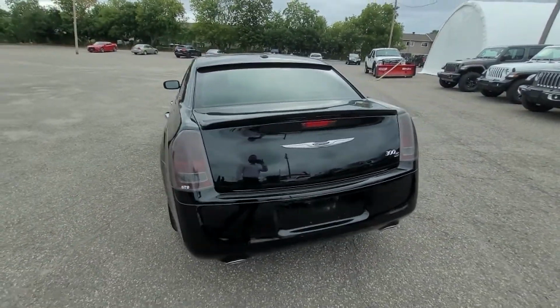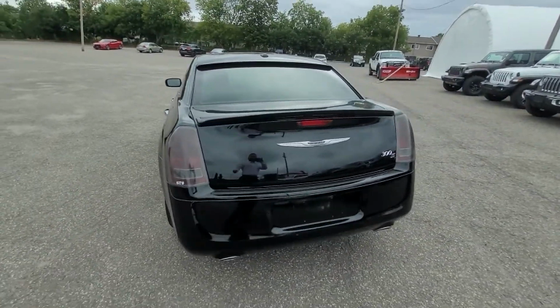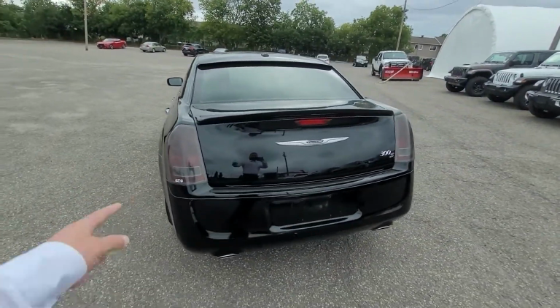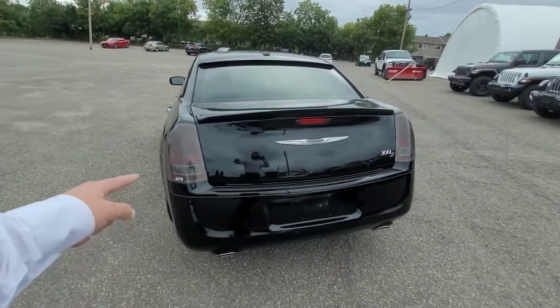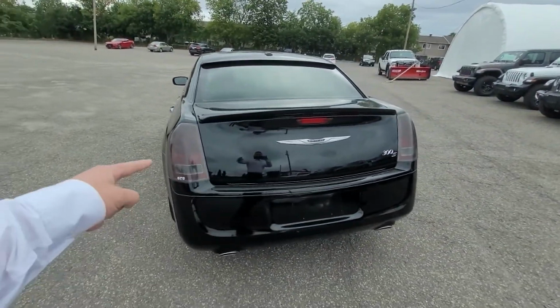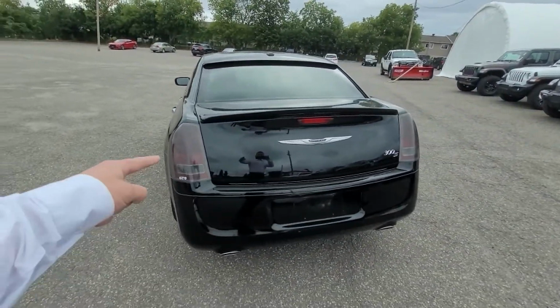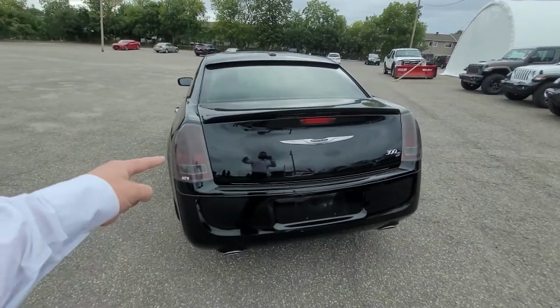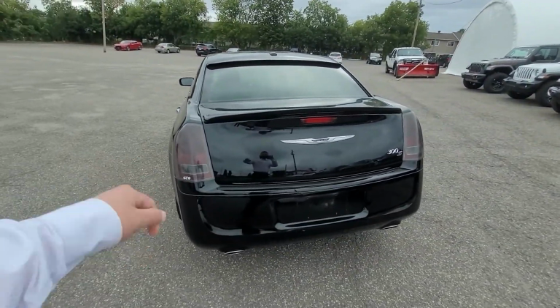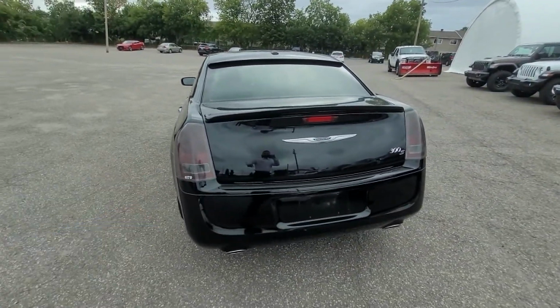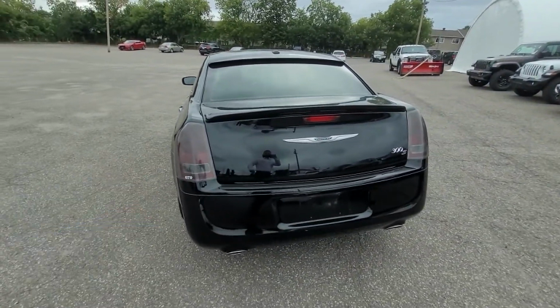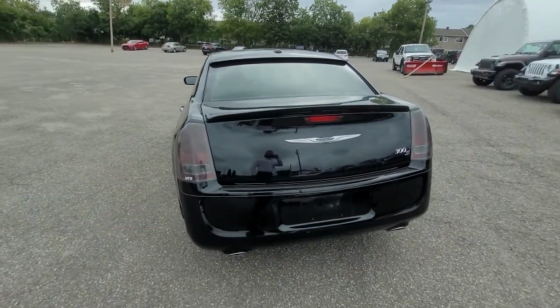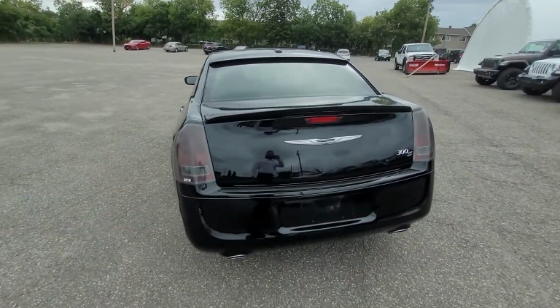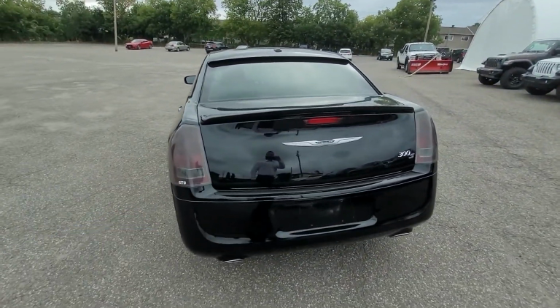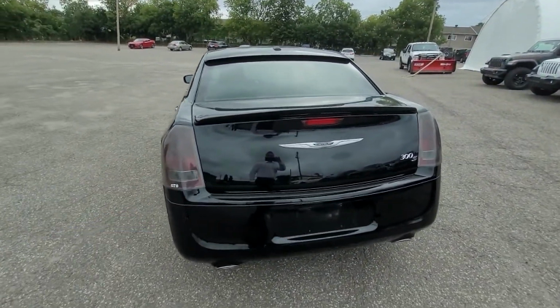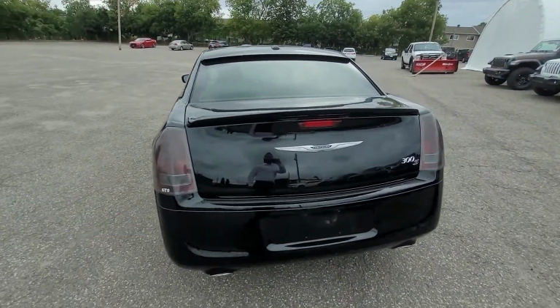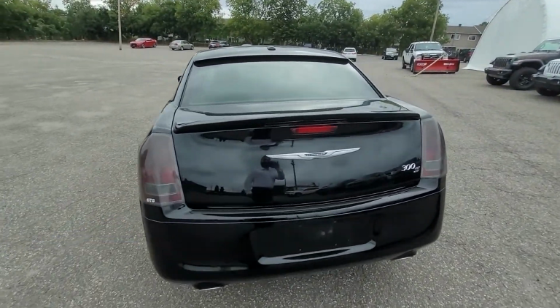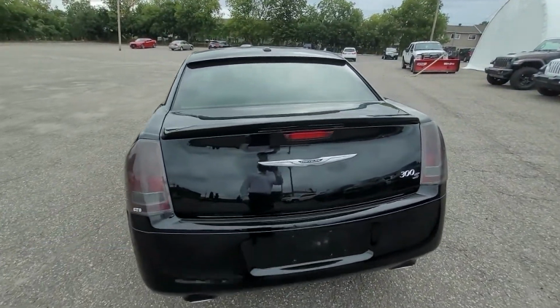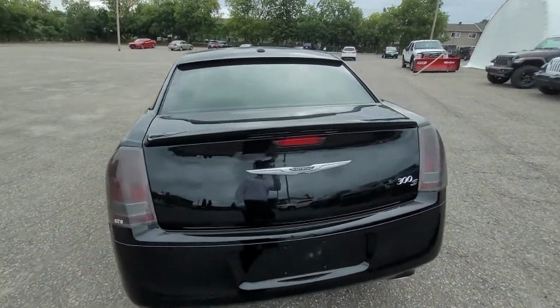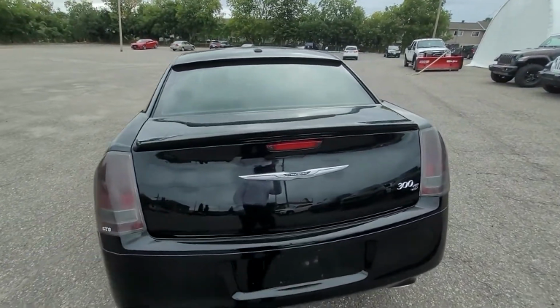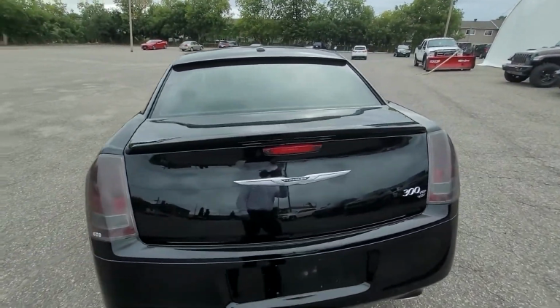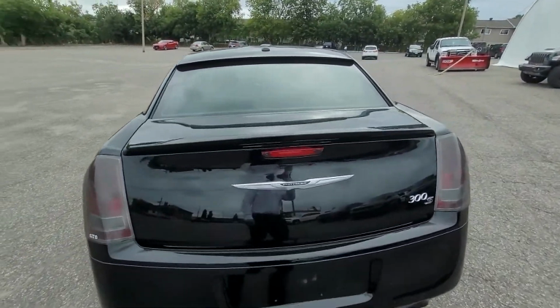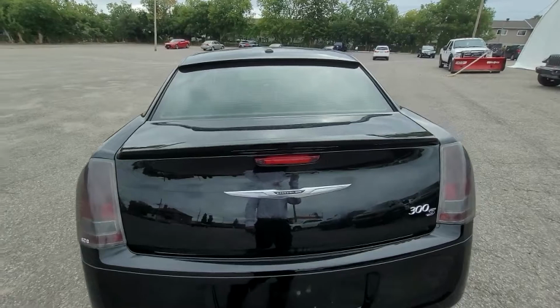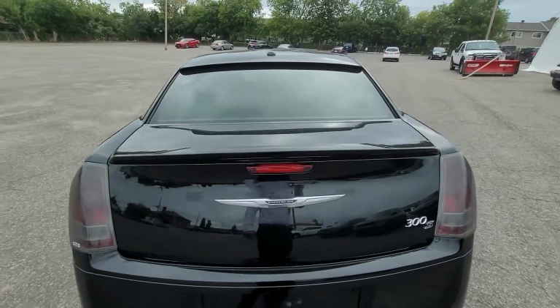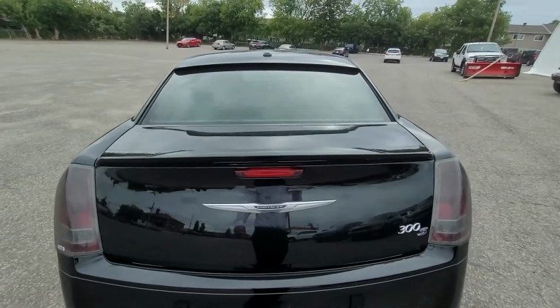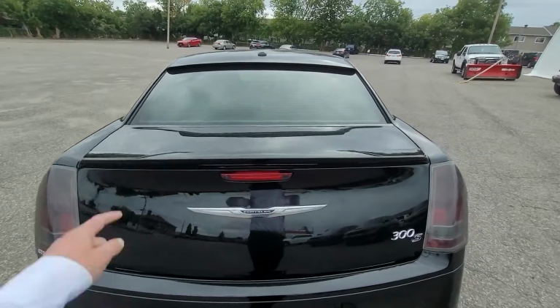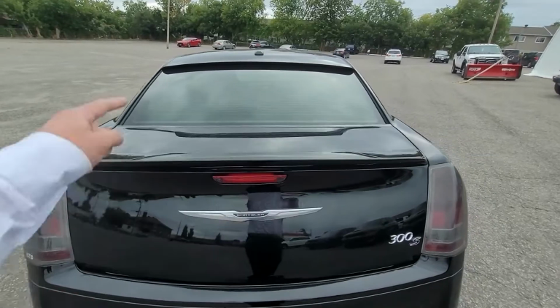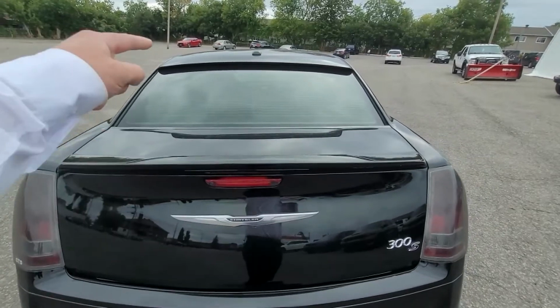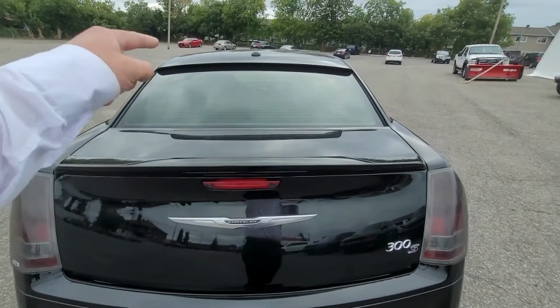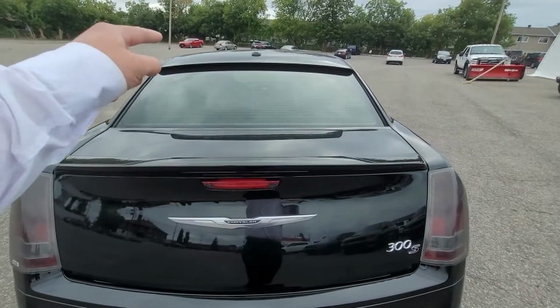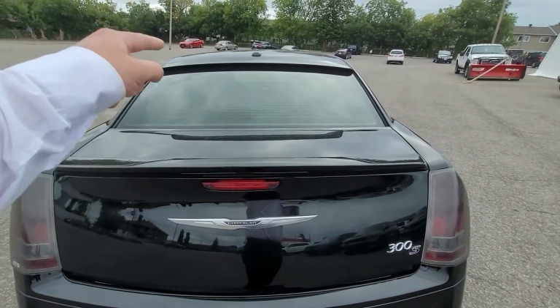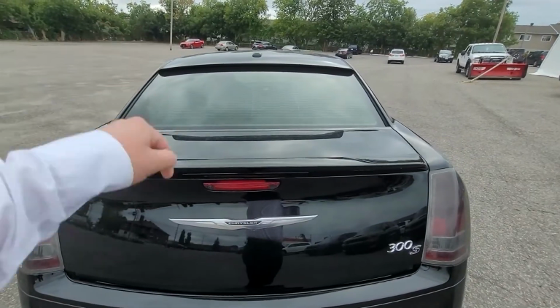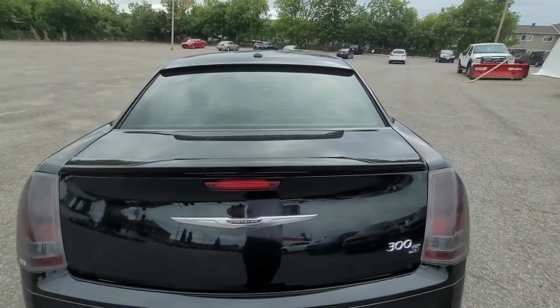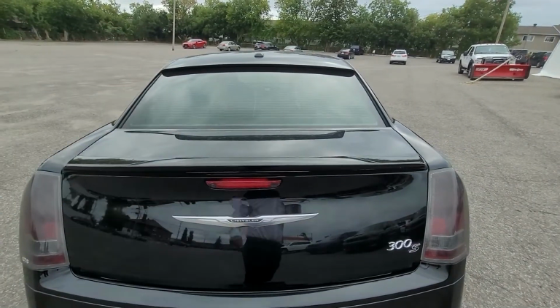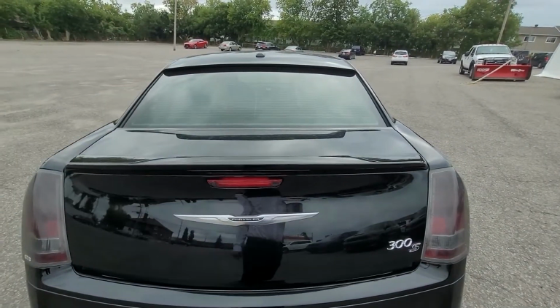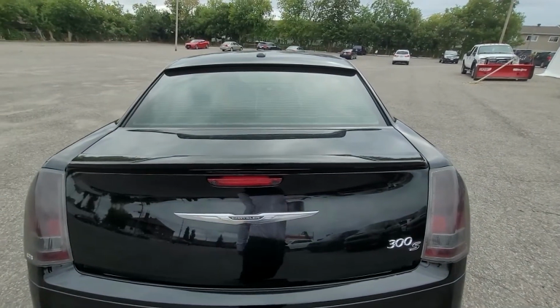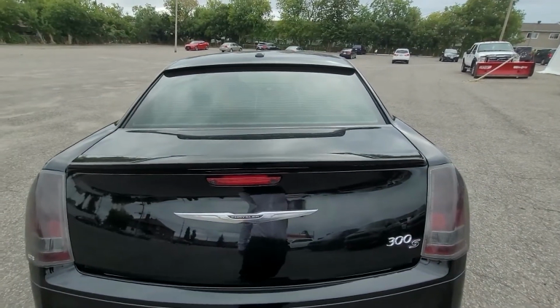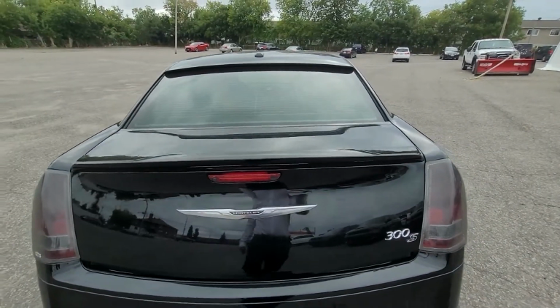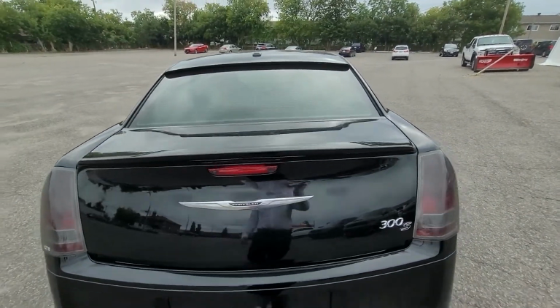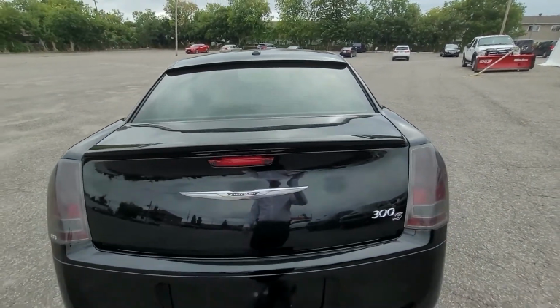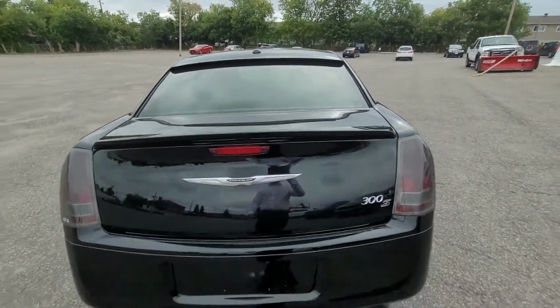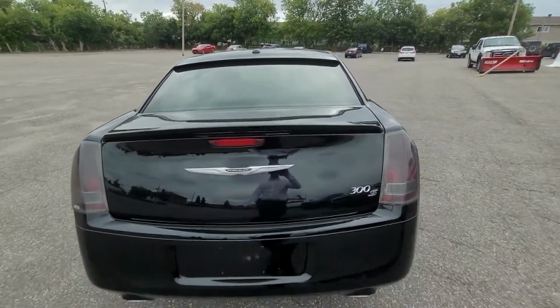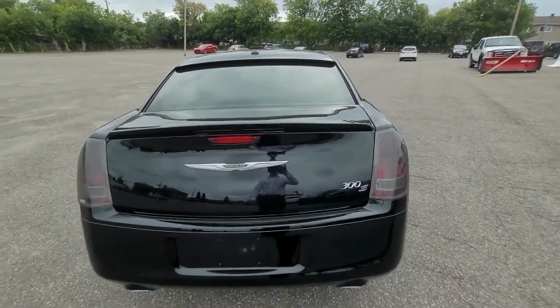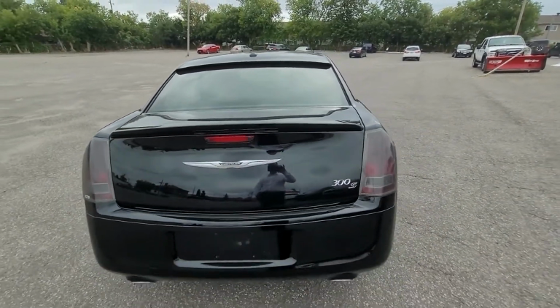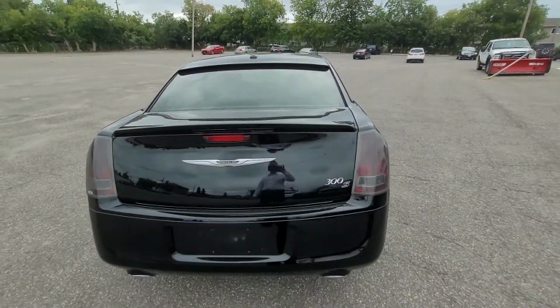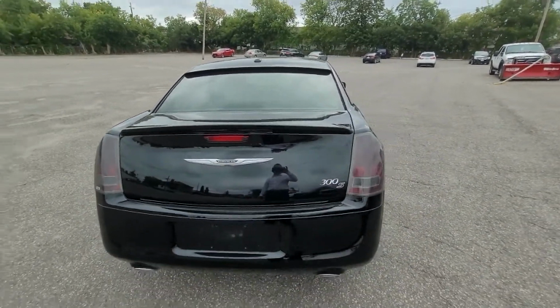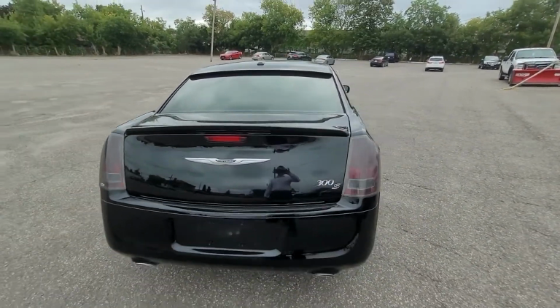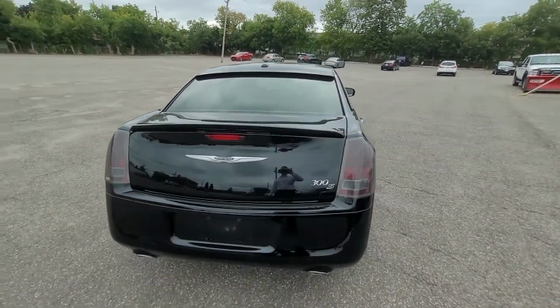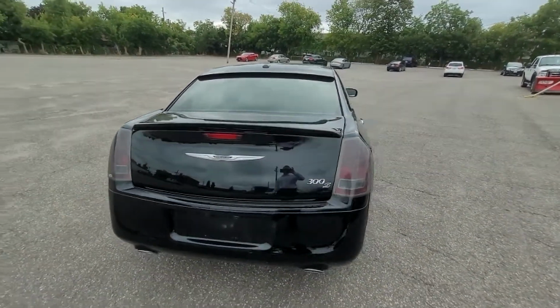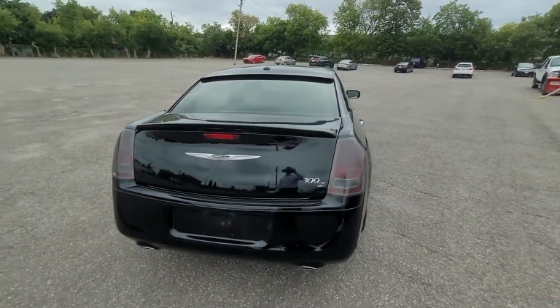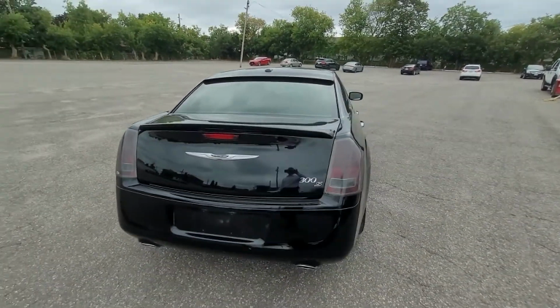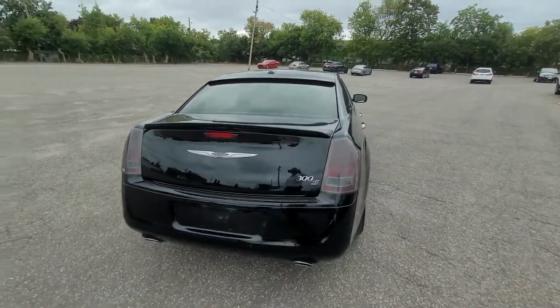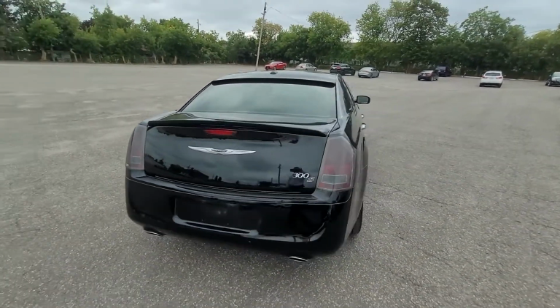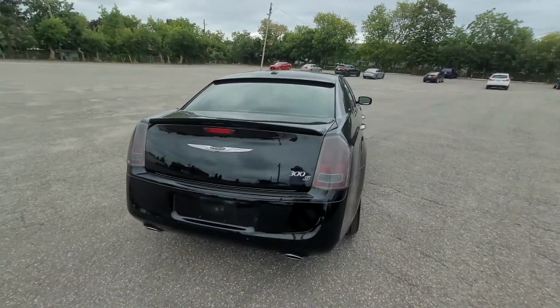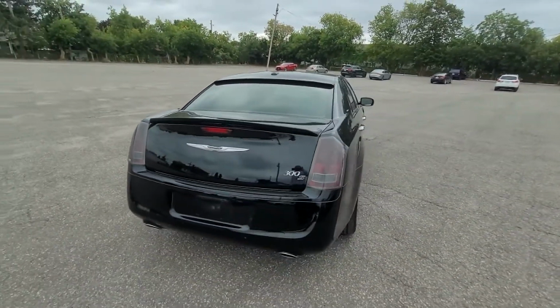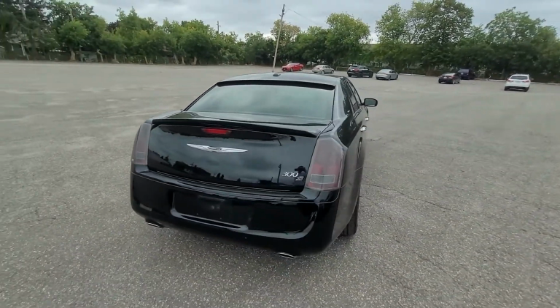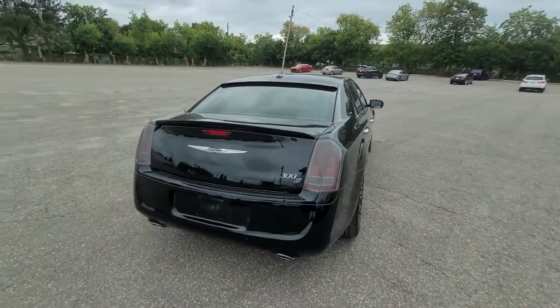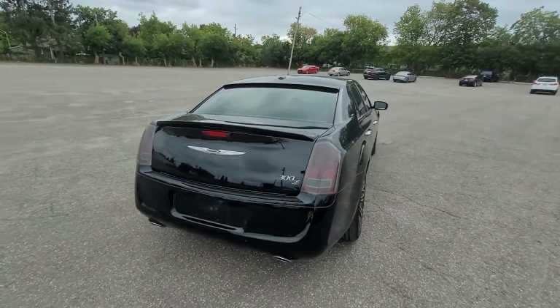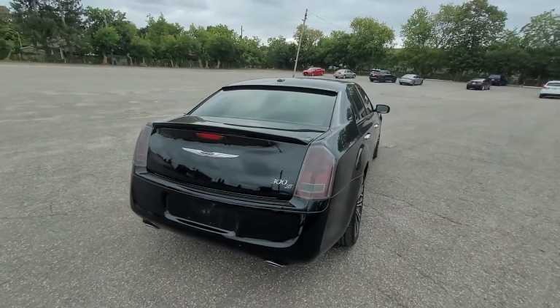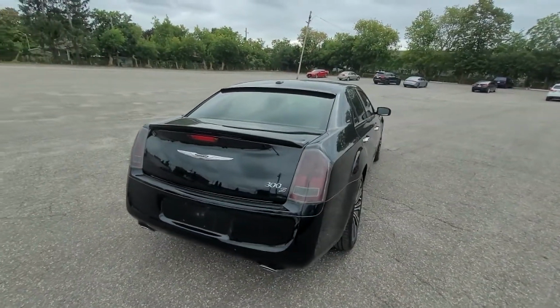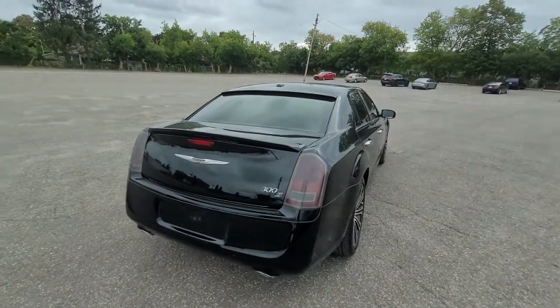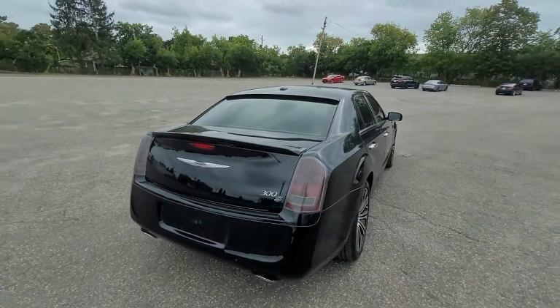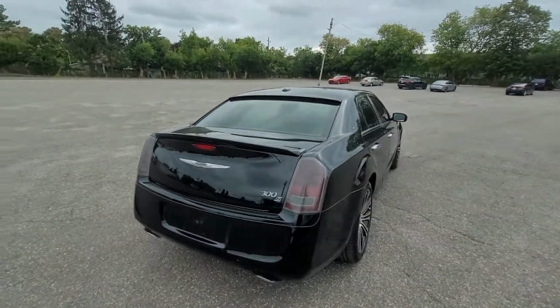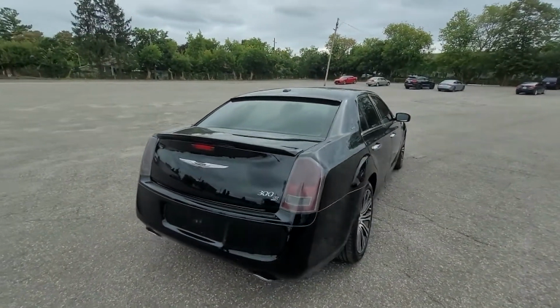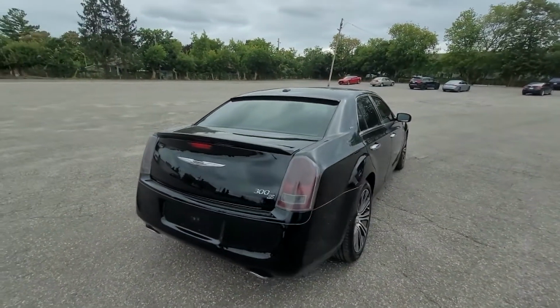Got these nice overlays over the backlights. Got that nice fin up at the top of the back windshield — also not stock, also very good looking.